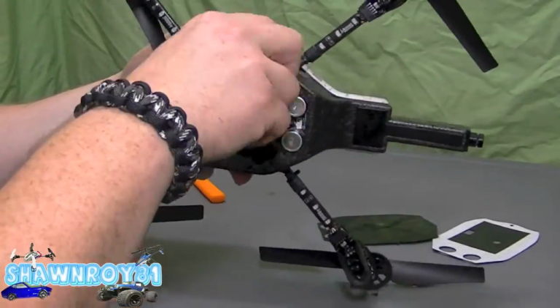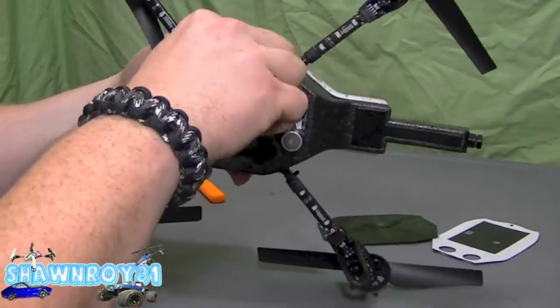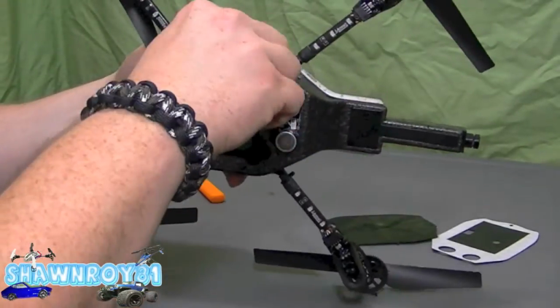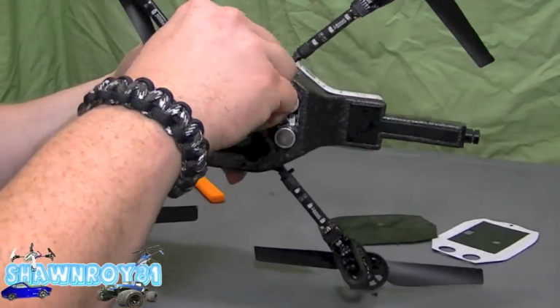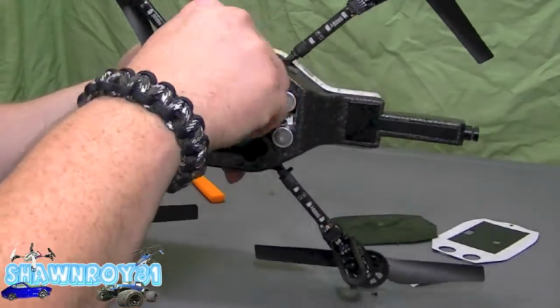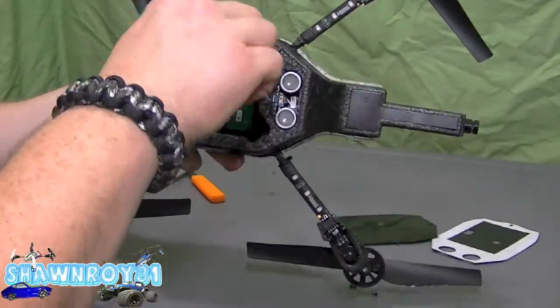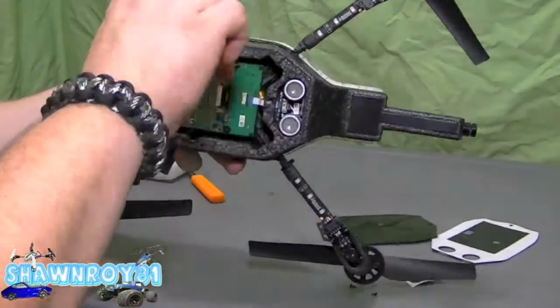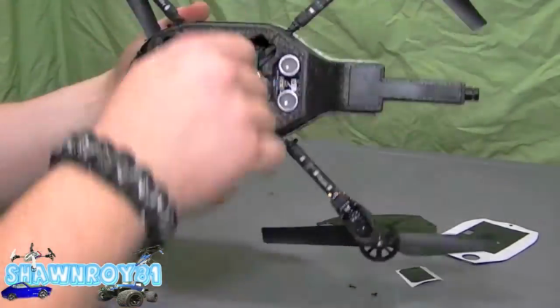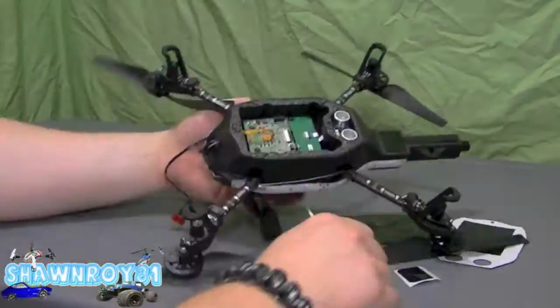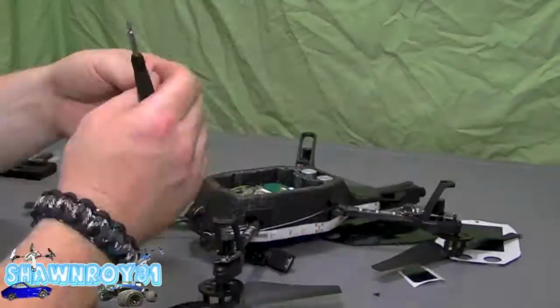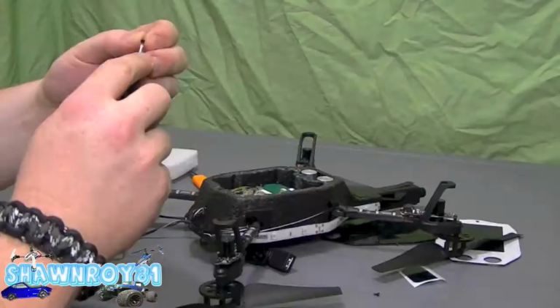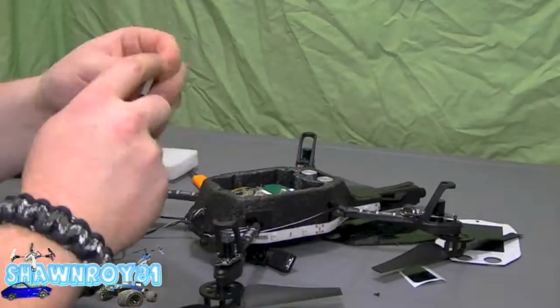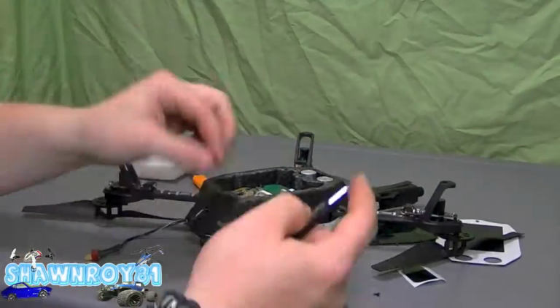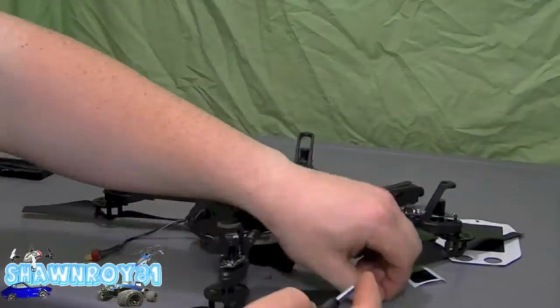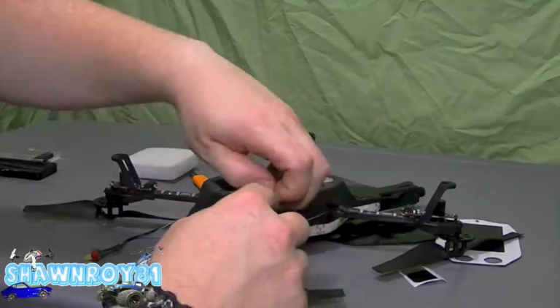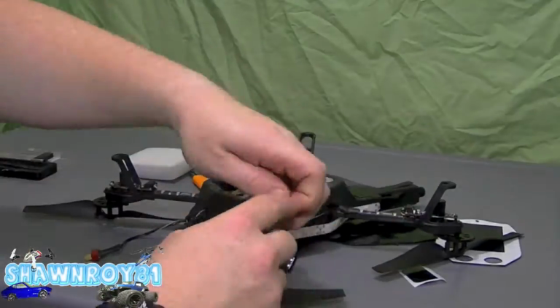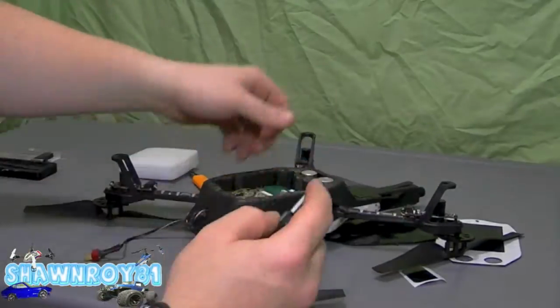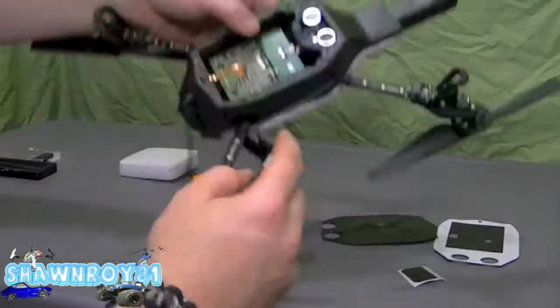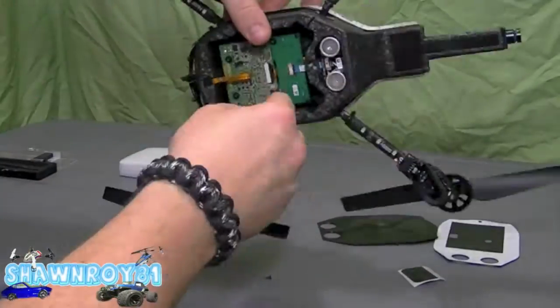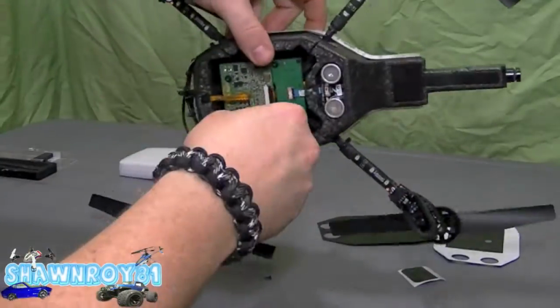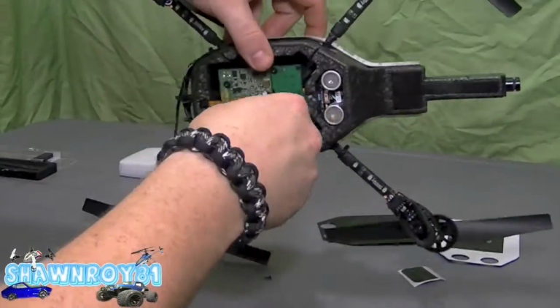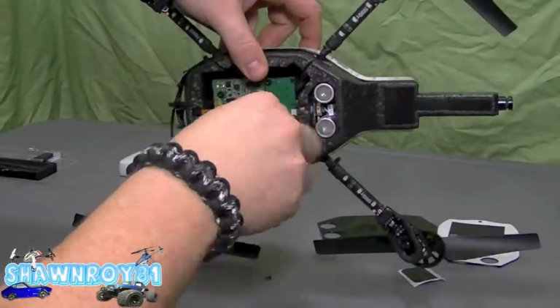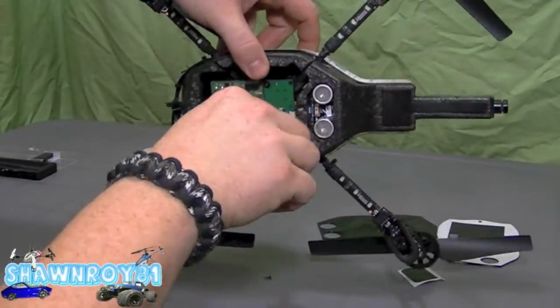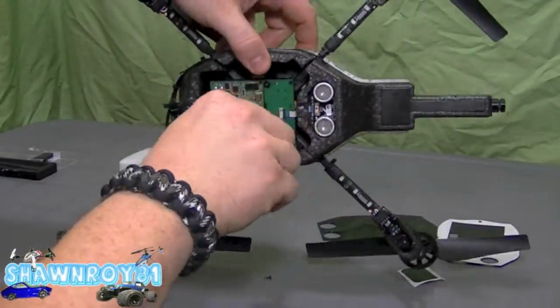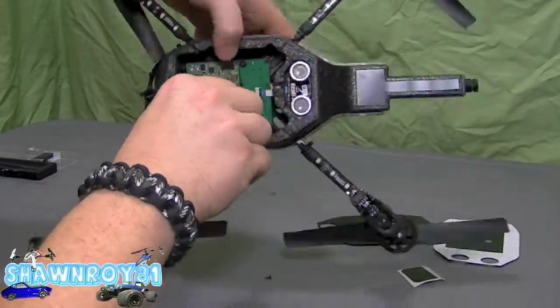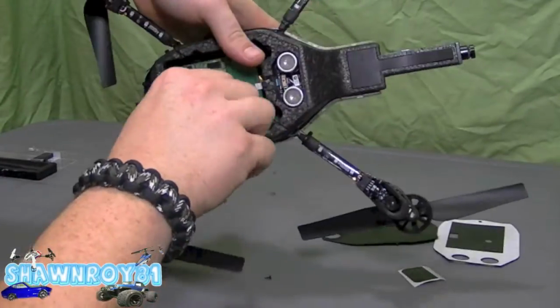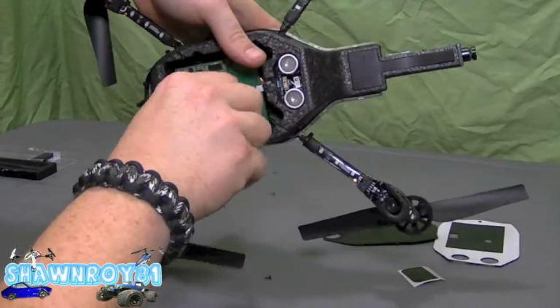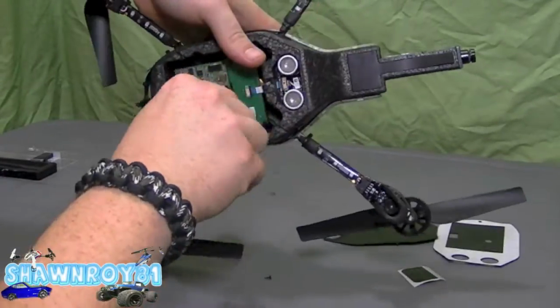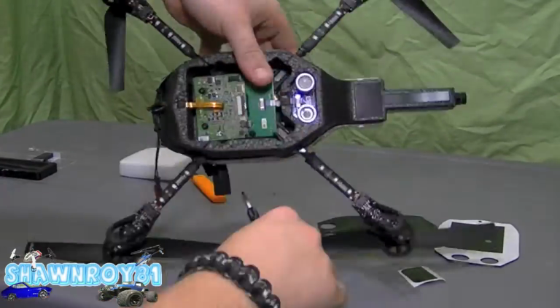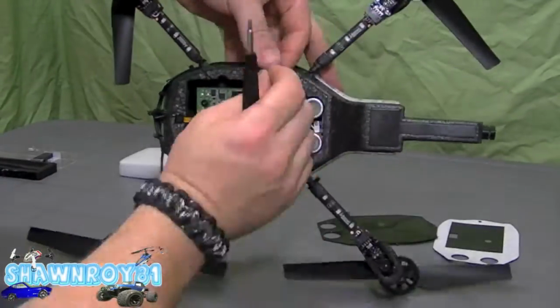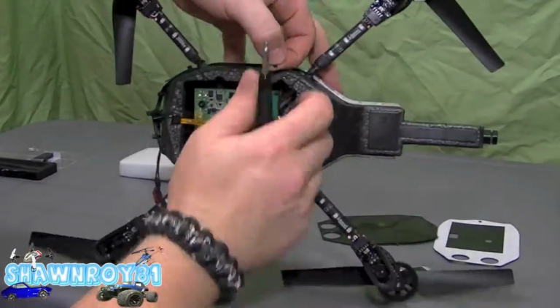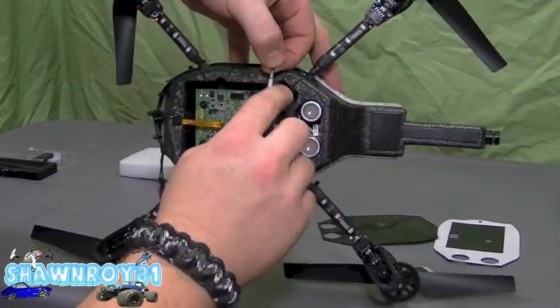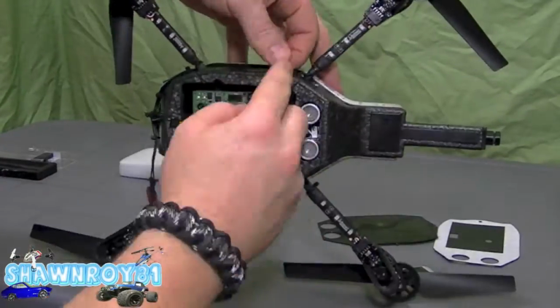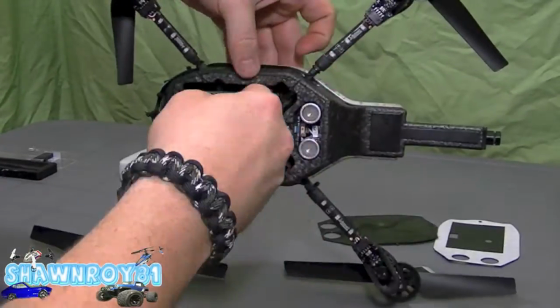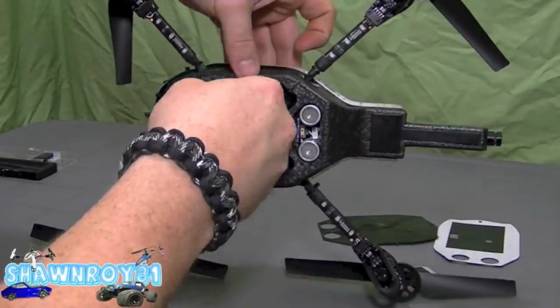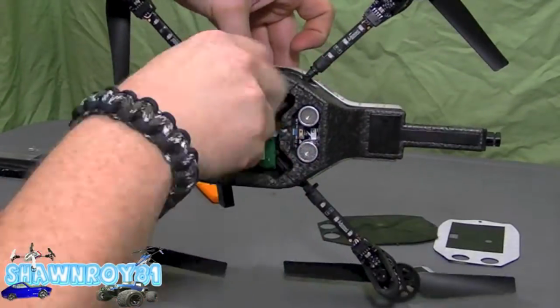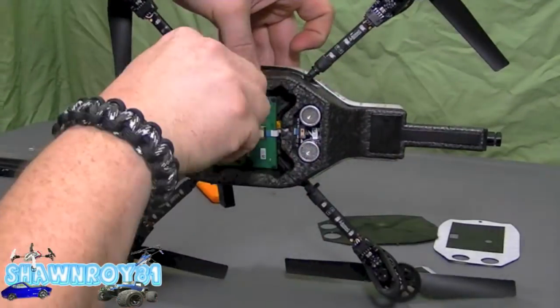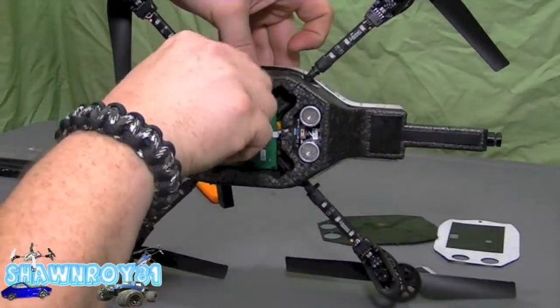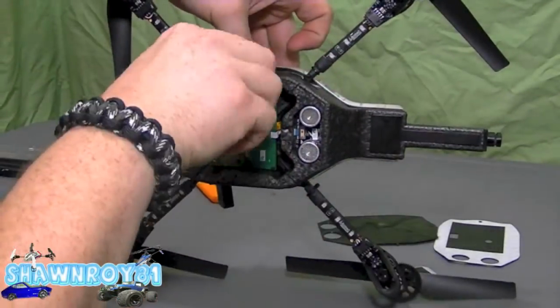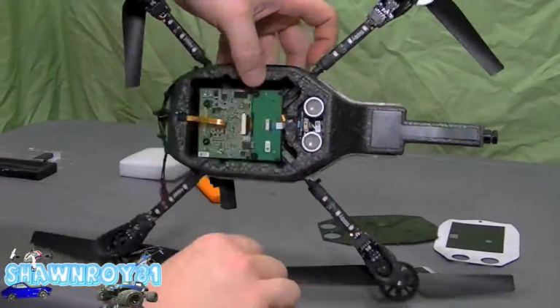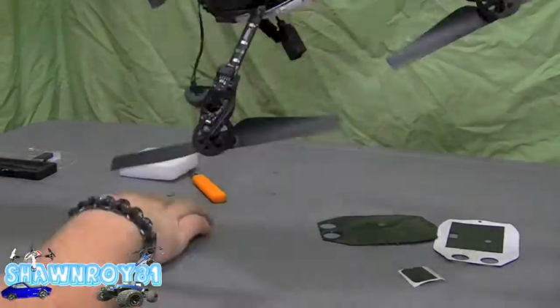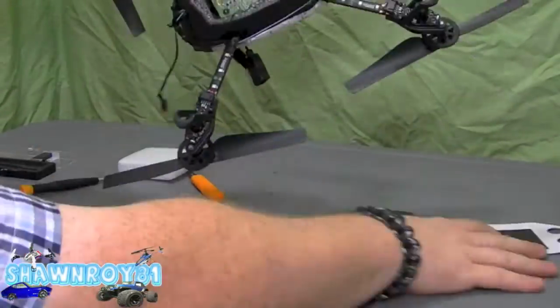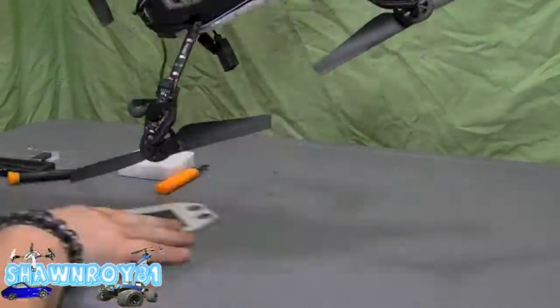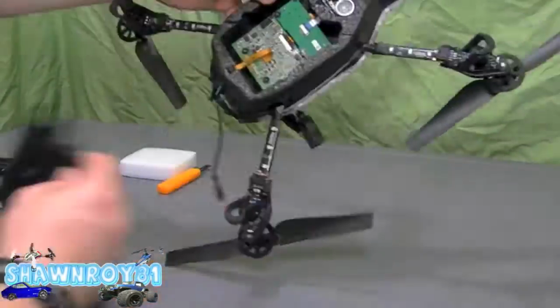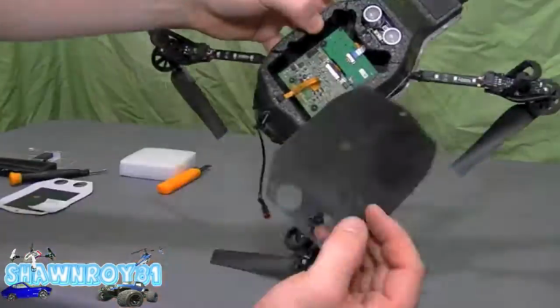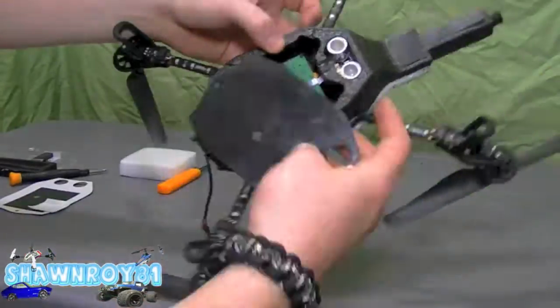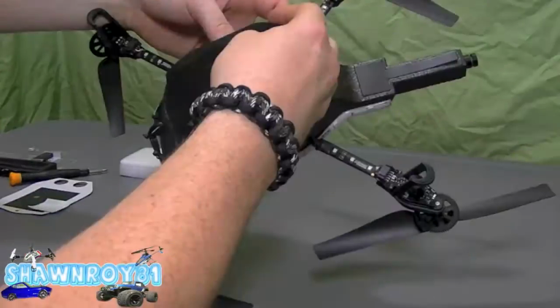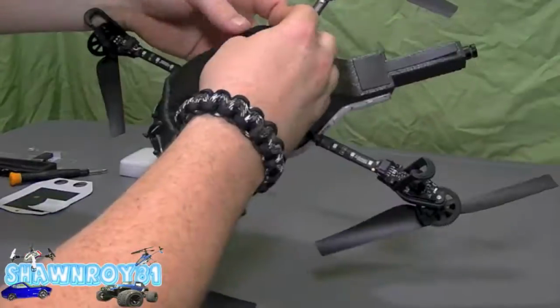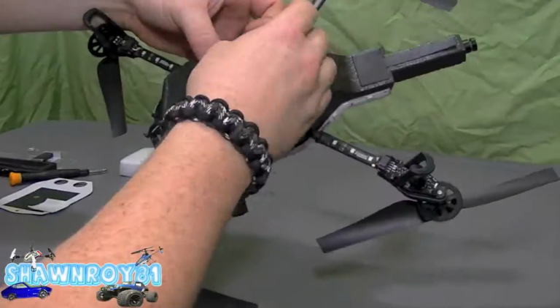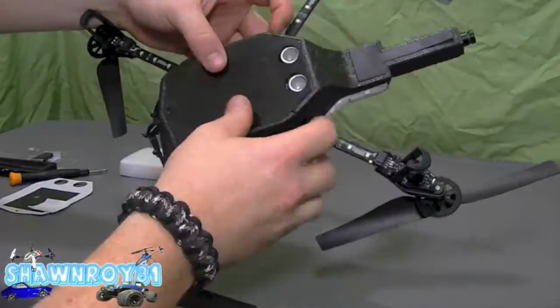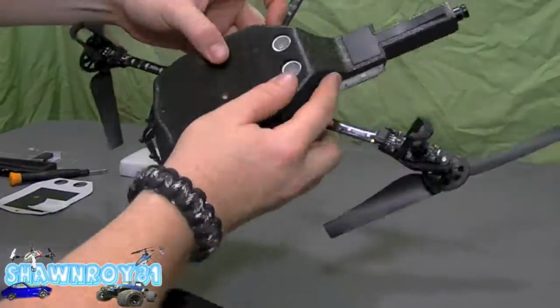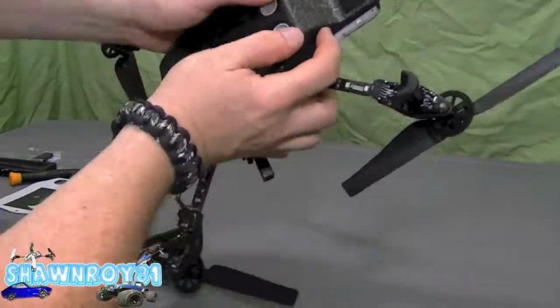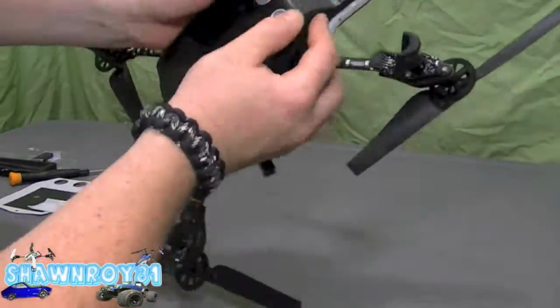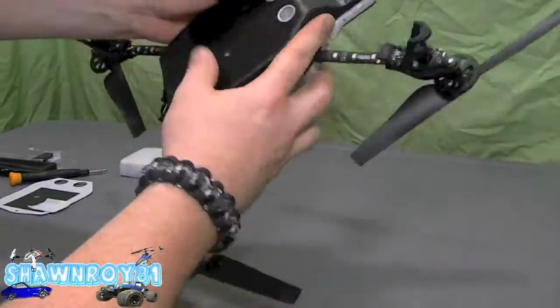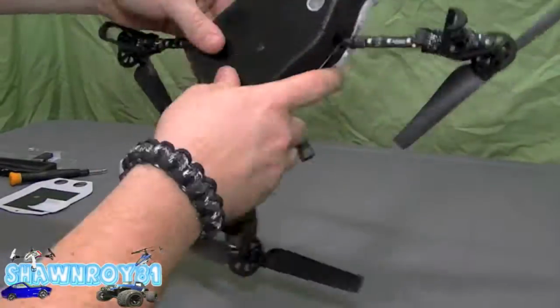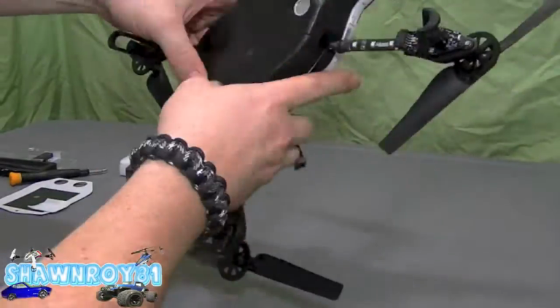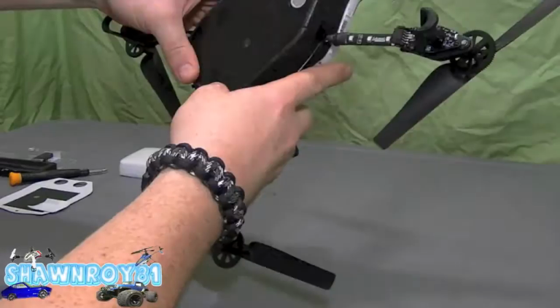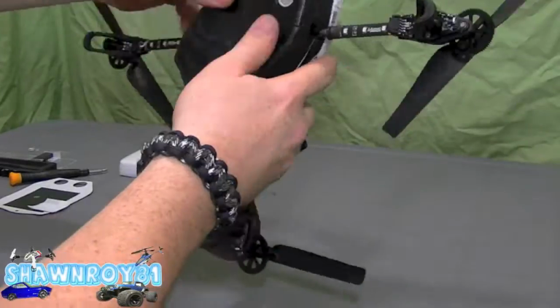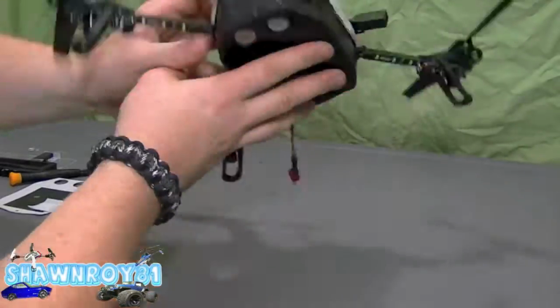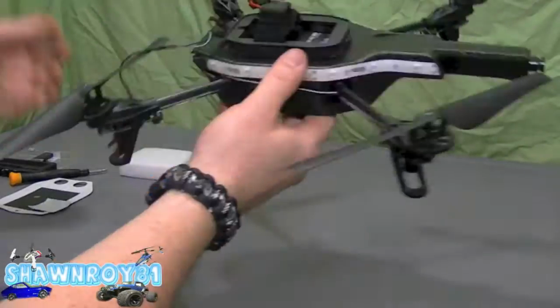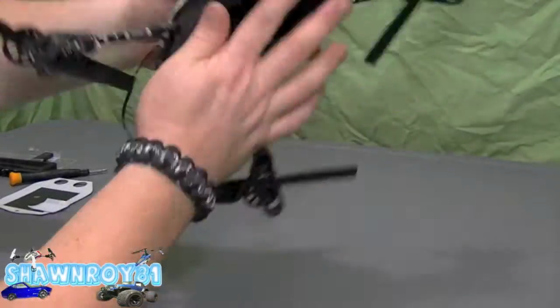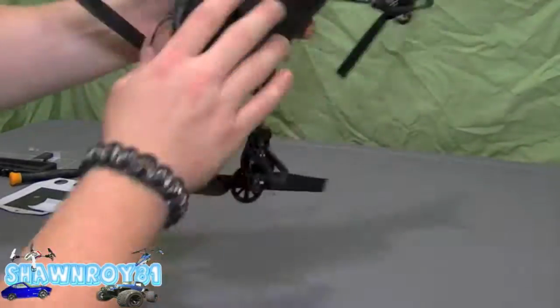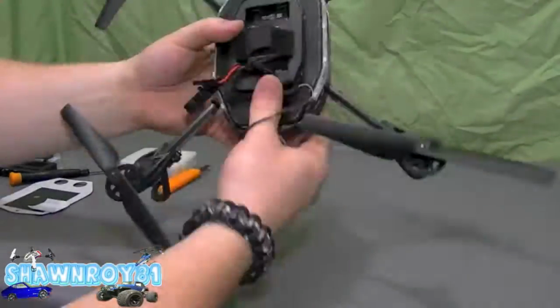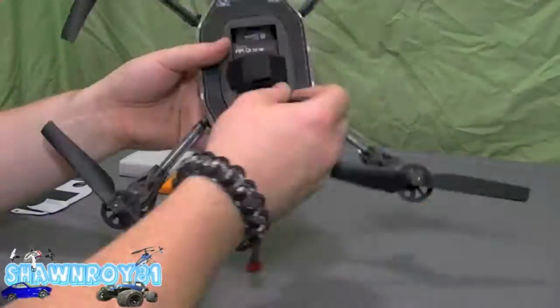All in all the build is pretty simple. The most complicated part was pulling off the bottom plate — I was worried because it was glued and I didn't want to tear out the foam, but we're going to be reusing it.